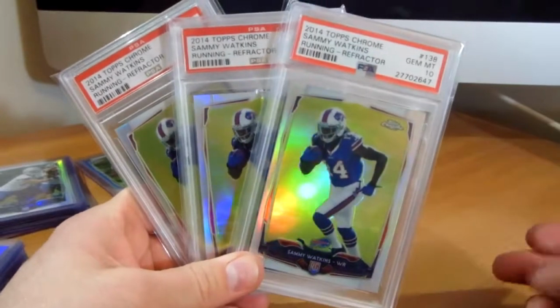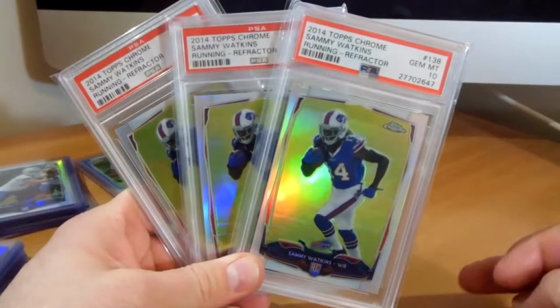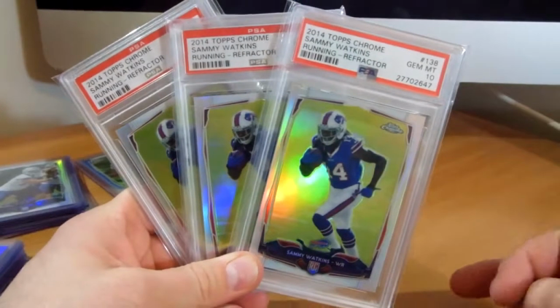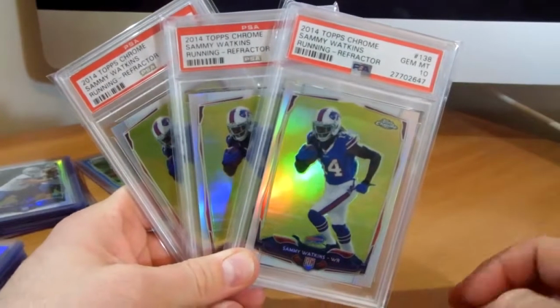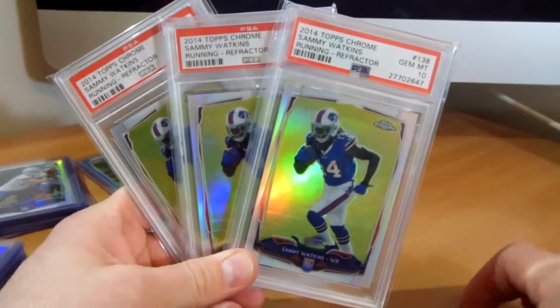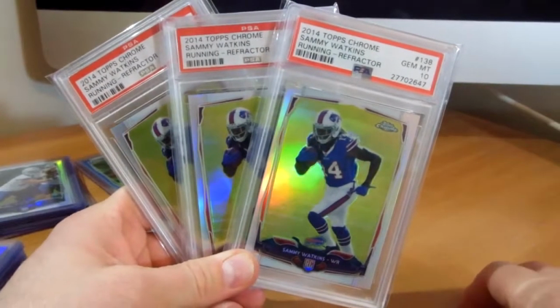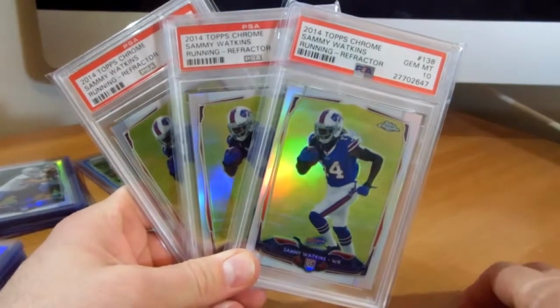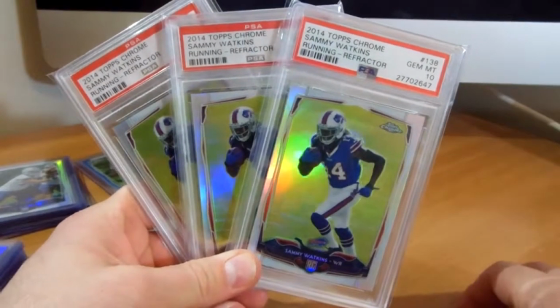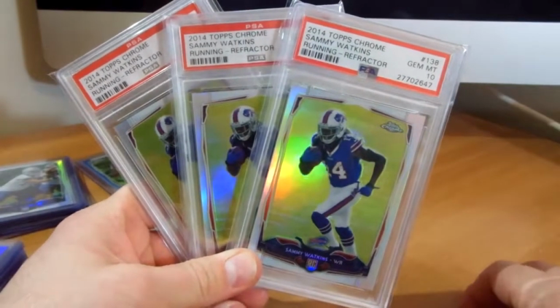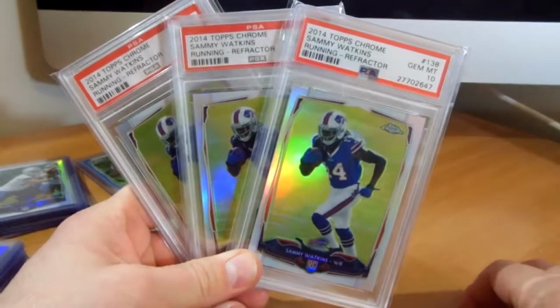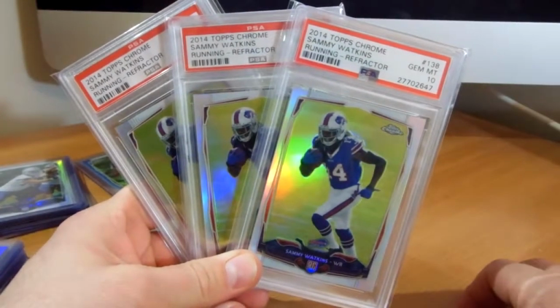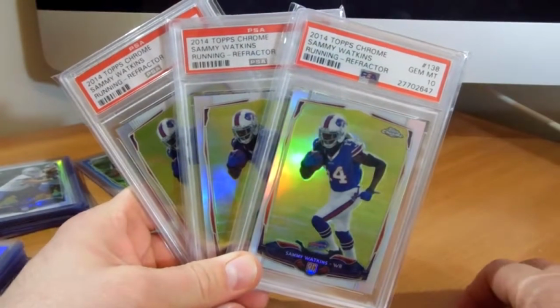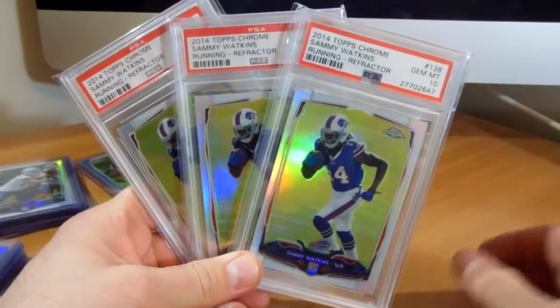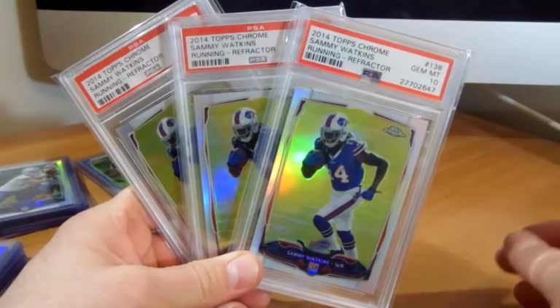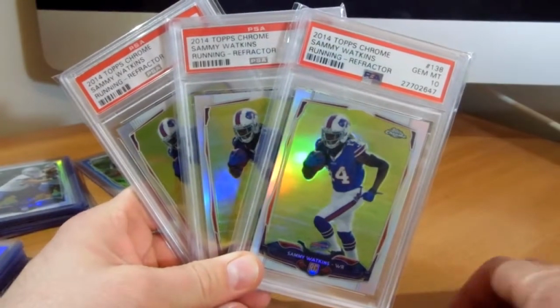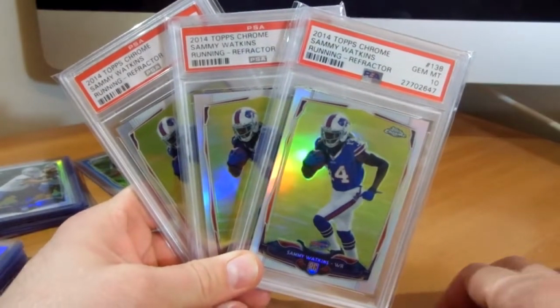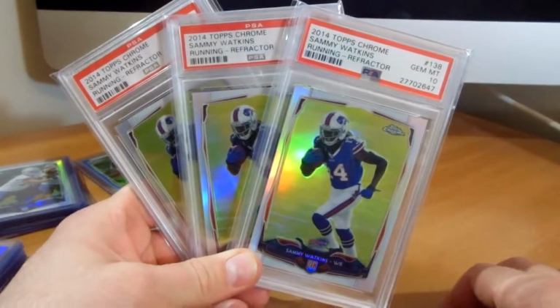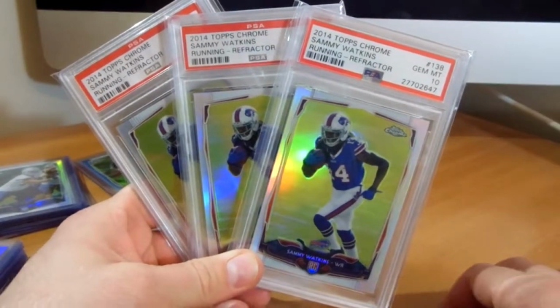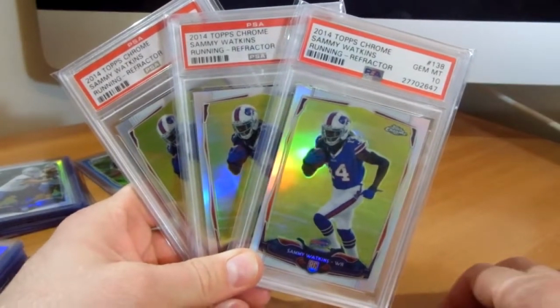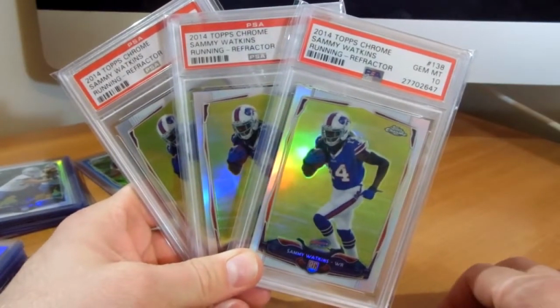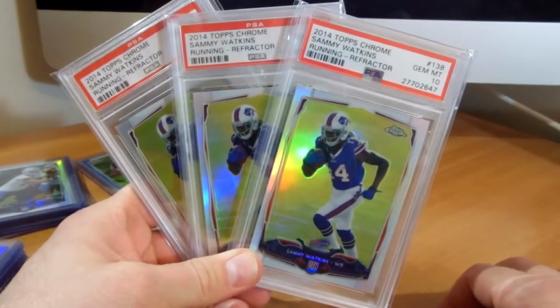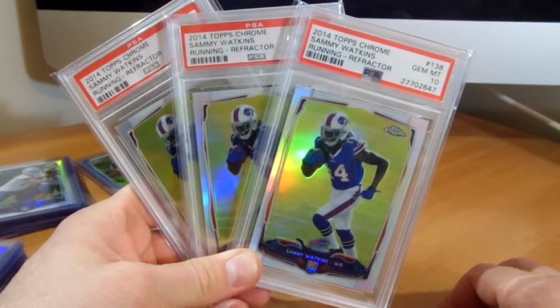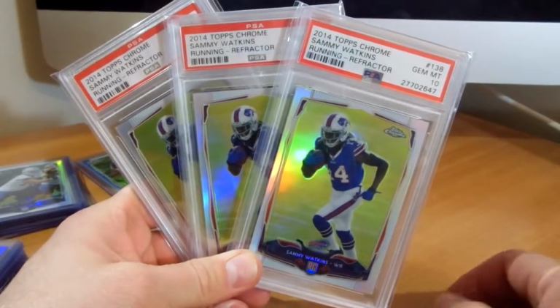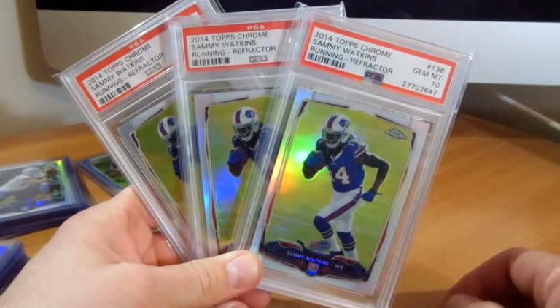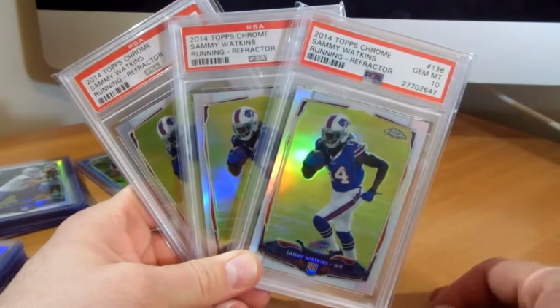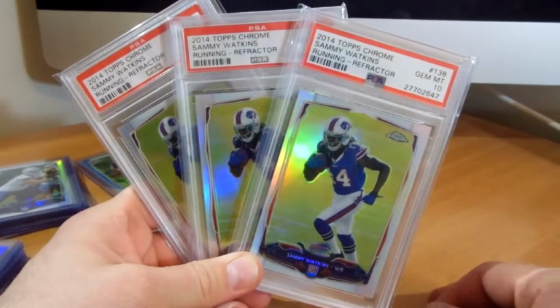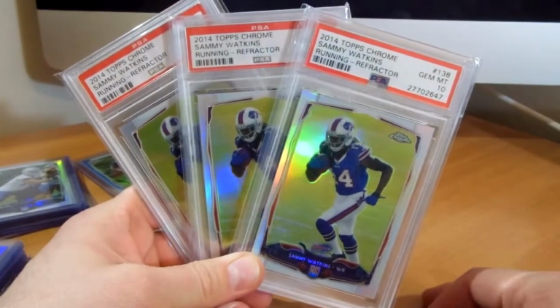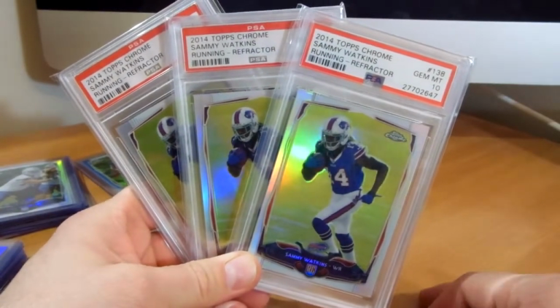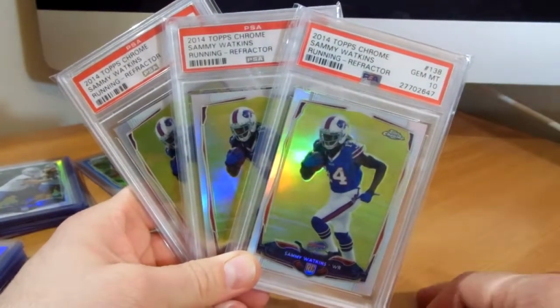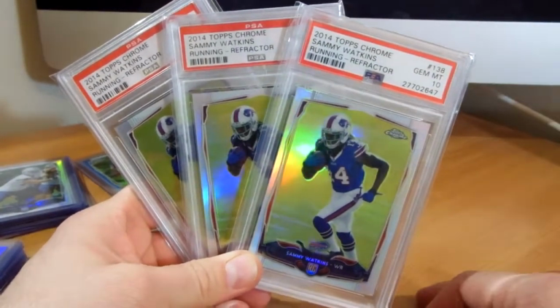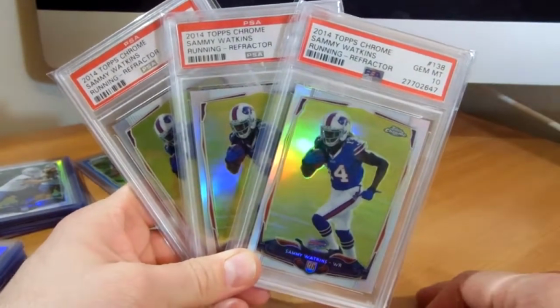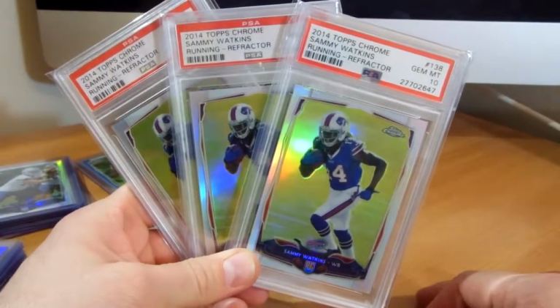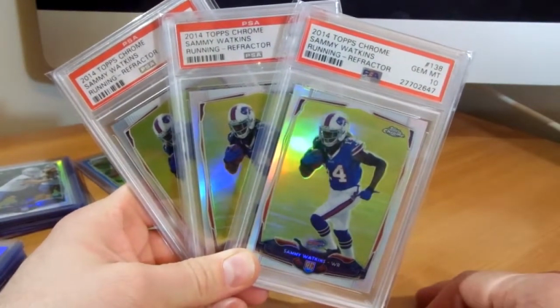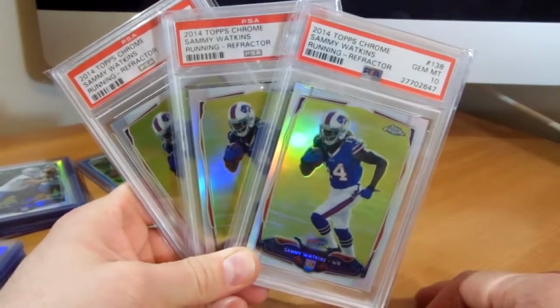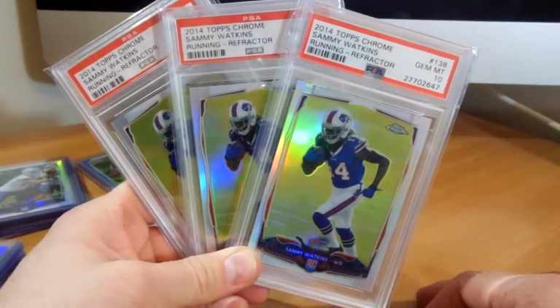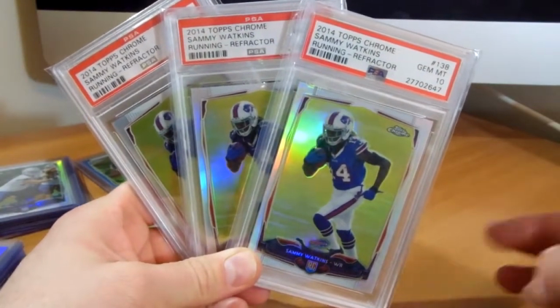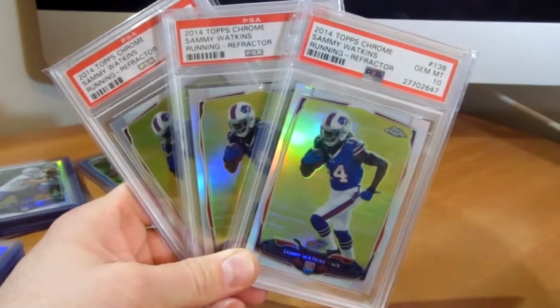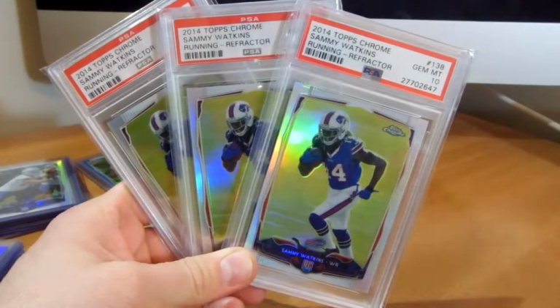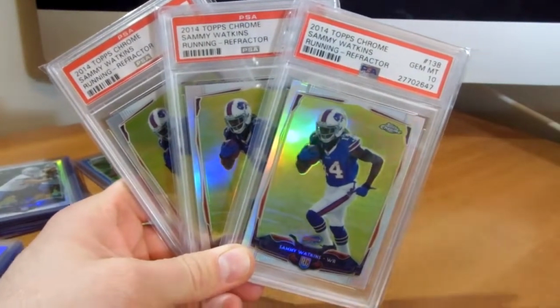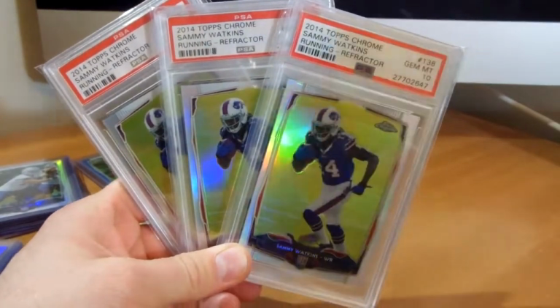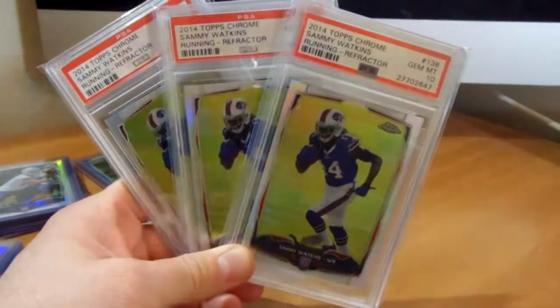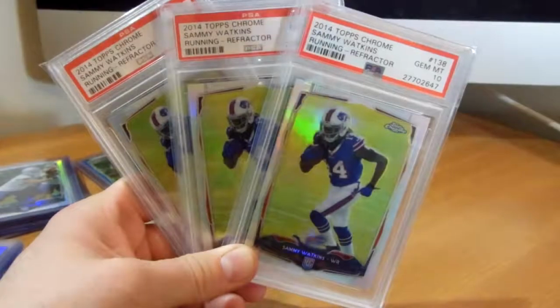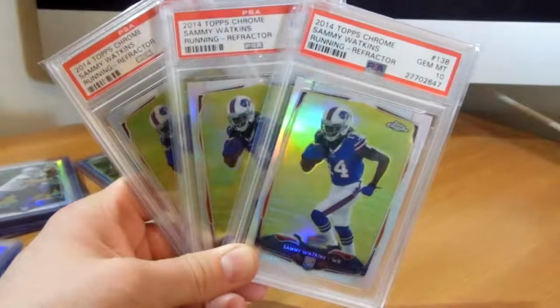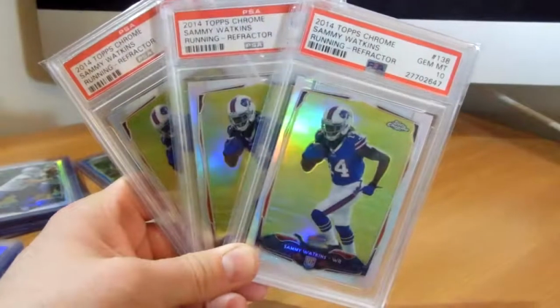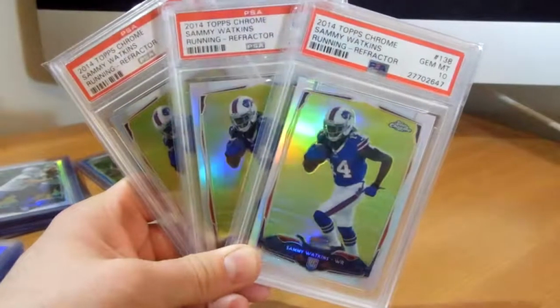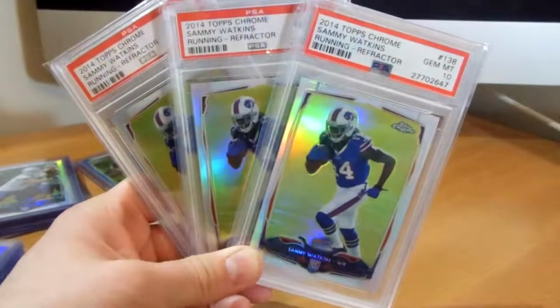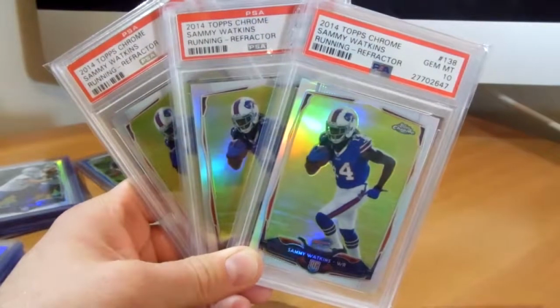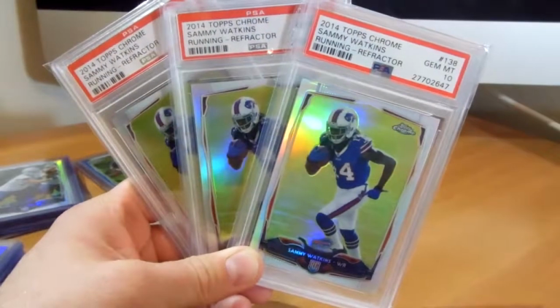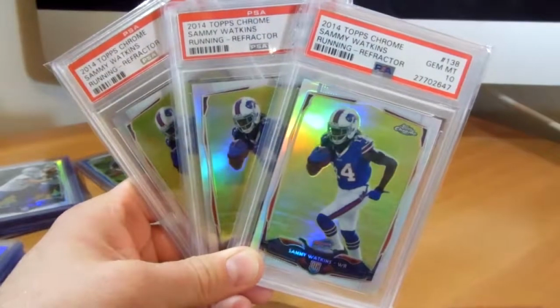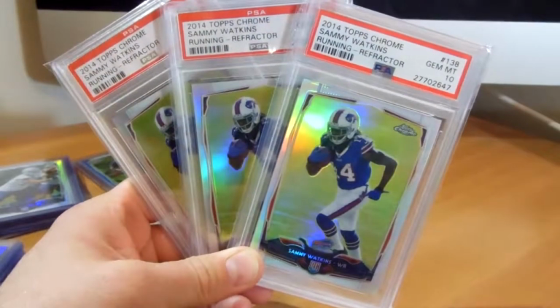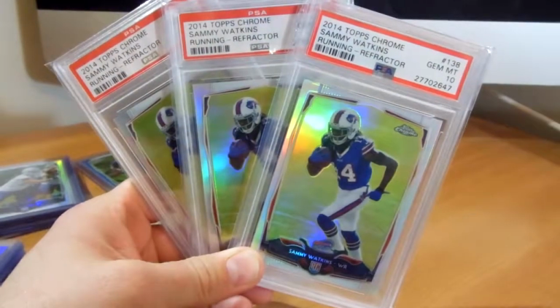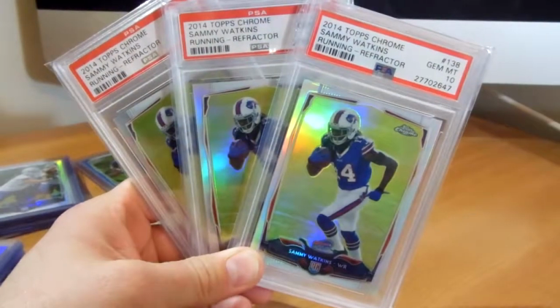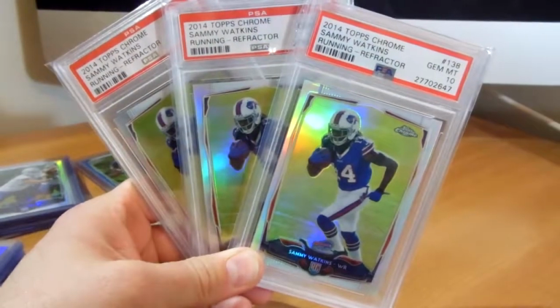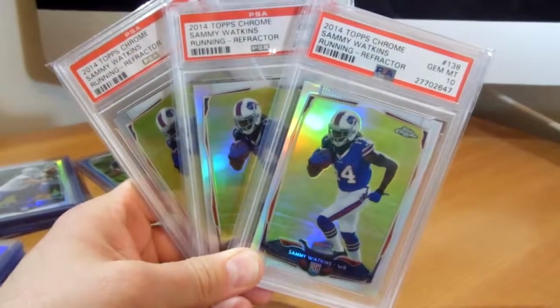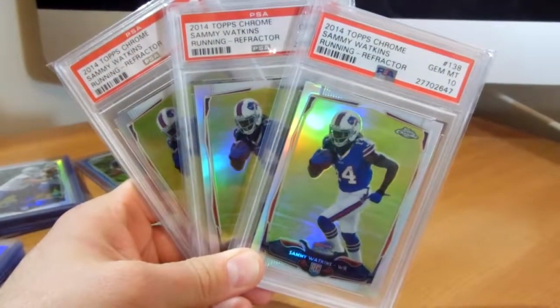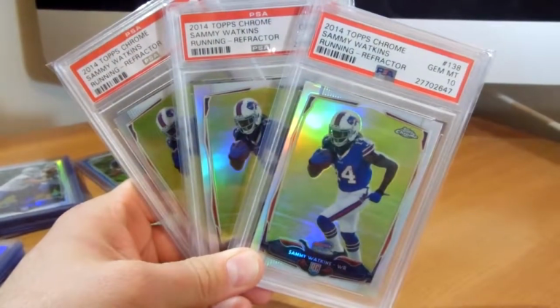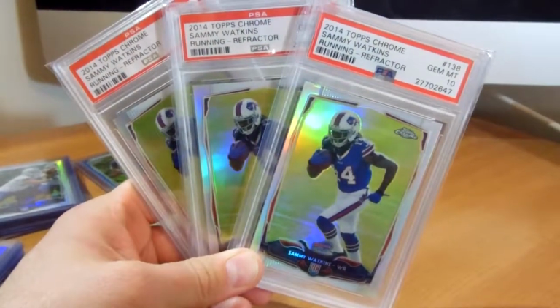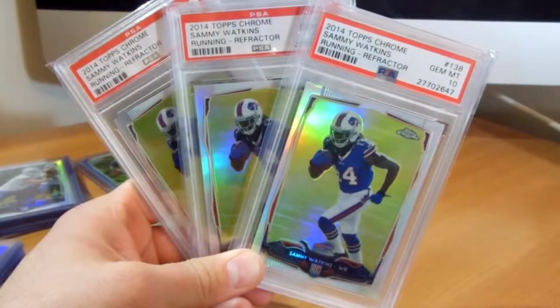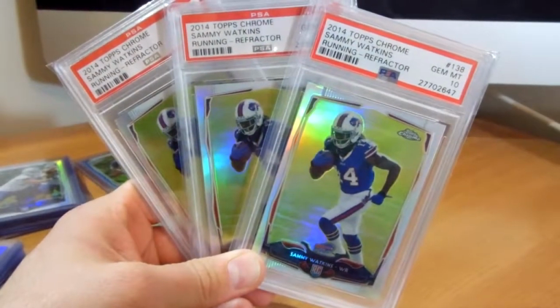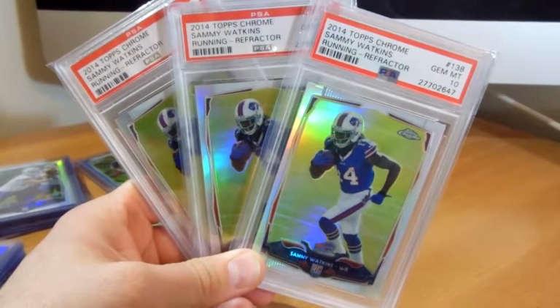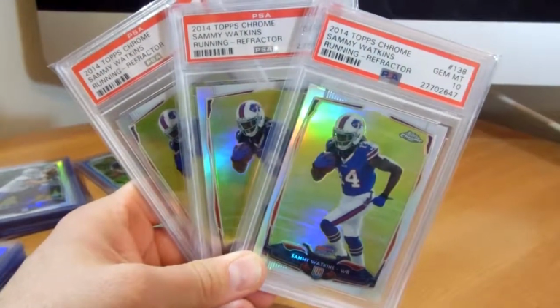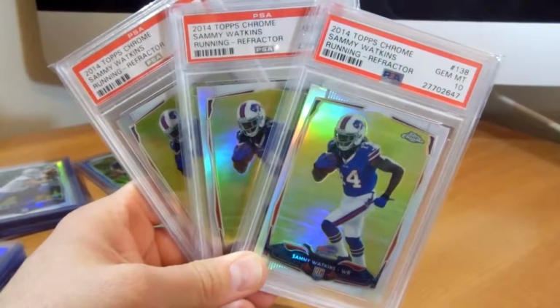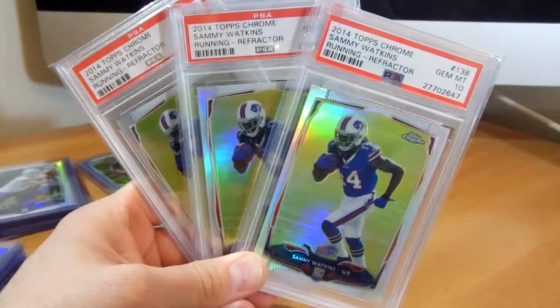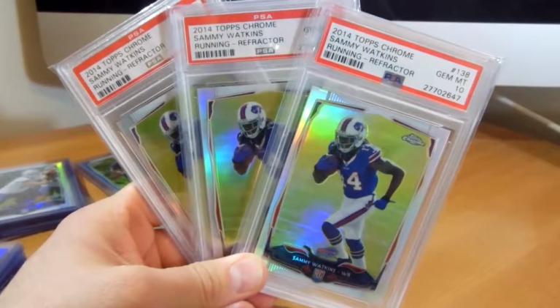That will do it for this pickup video. I'm going to add these right to the collection. Thanks for watching guys, and I'll see you later.